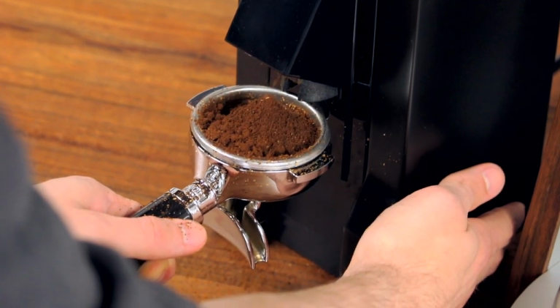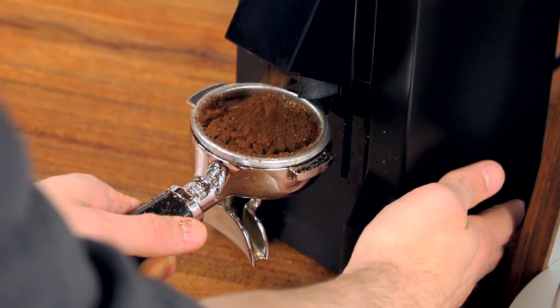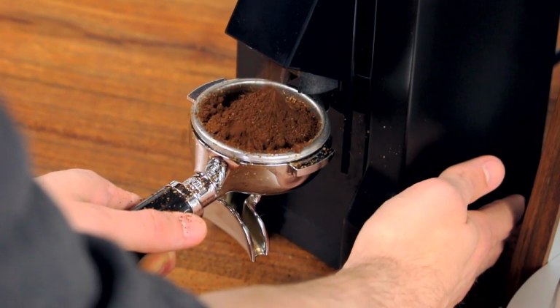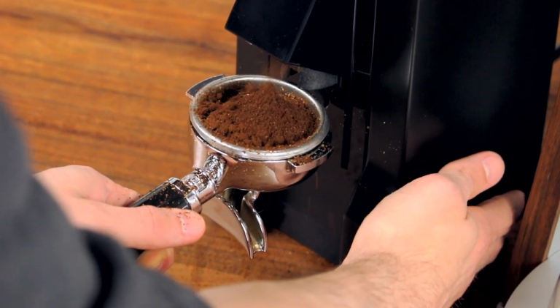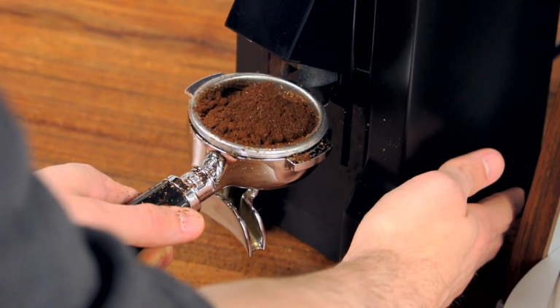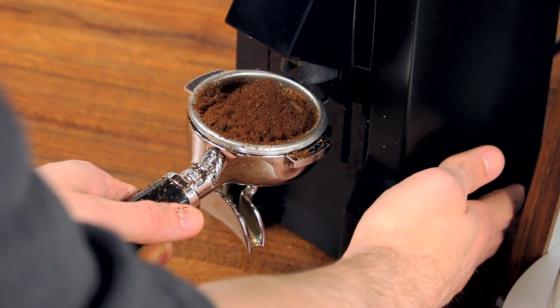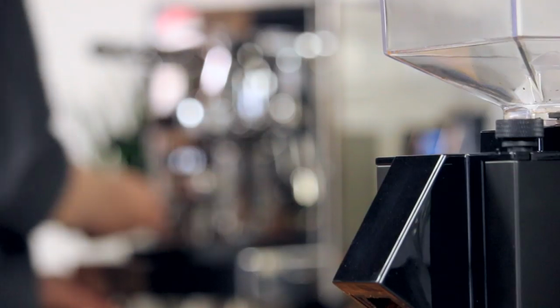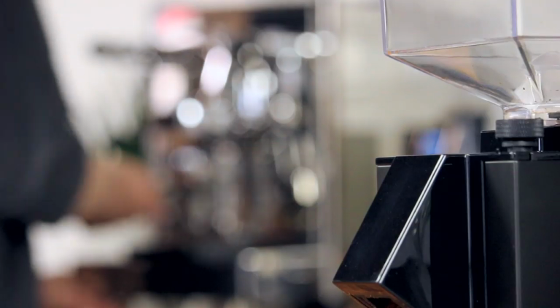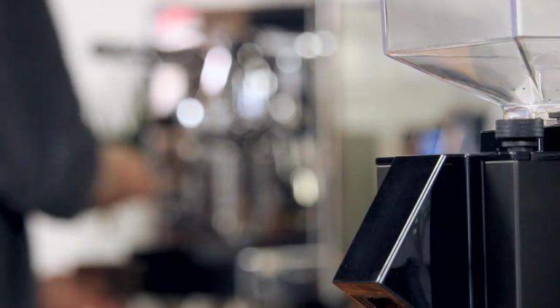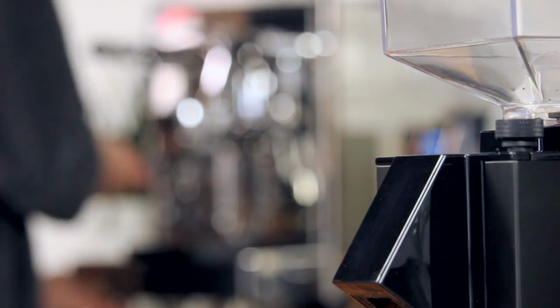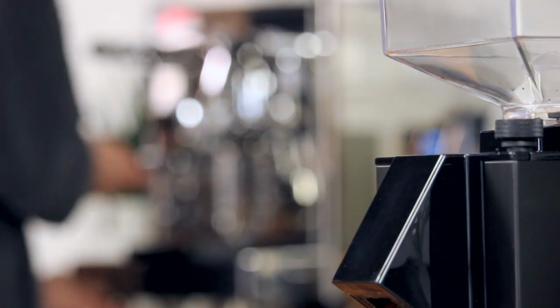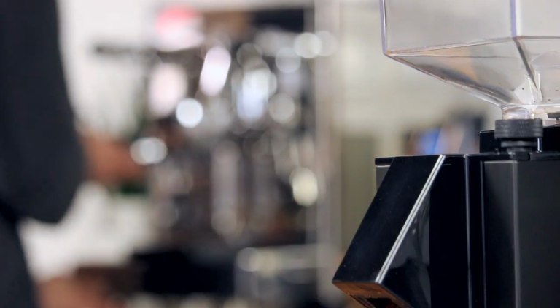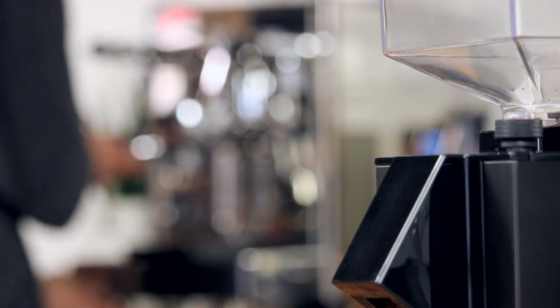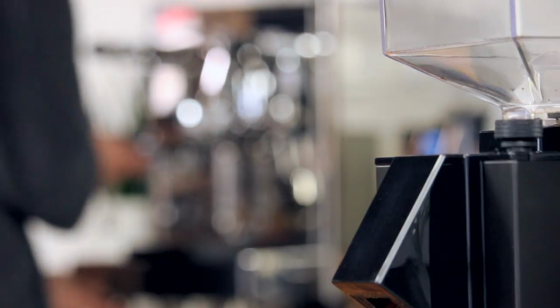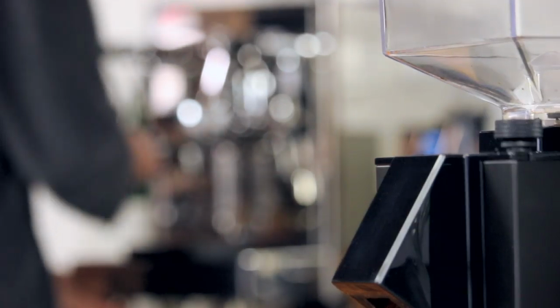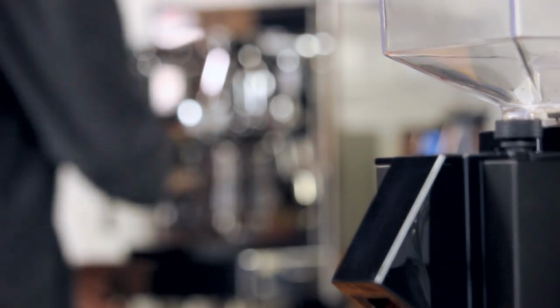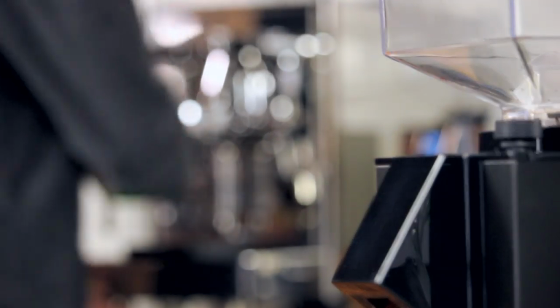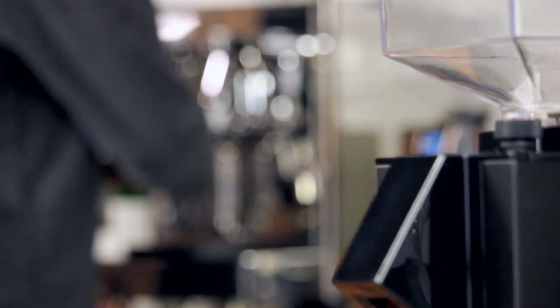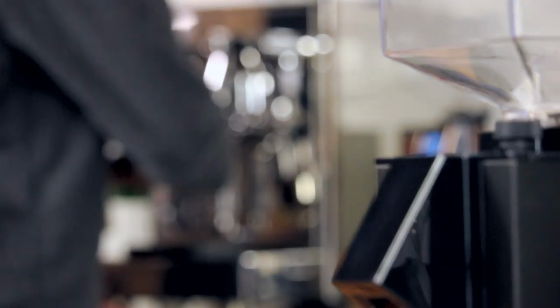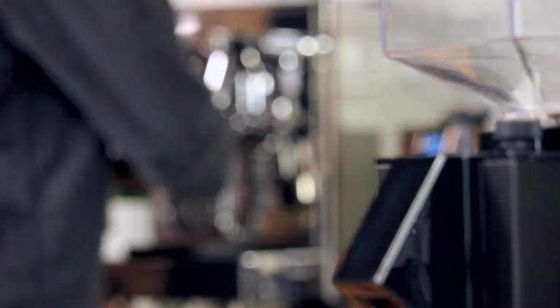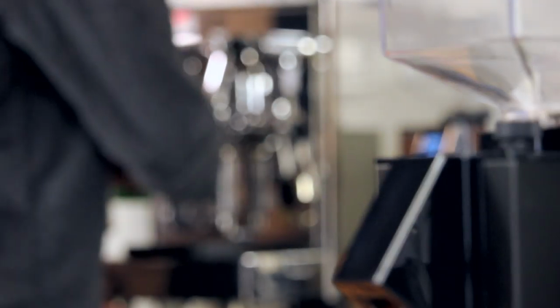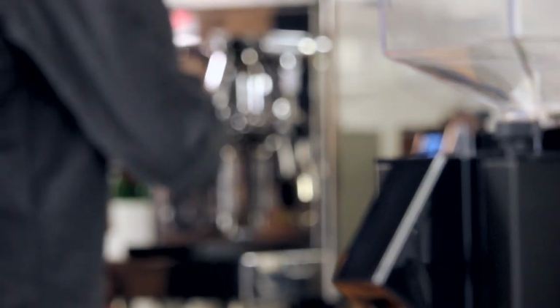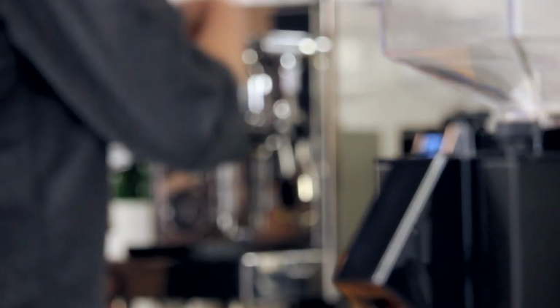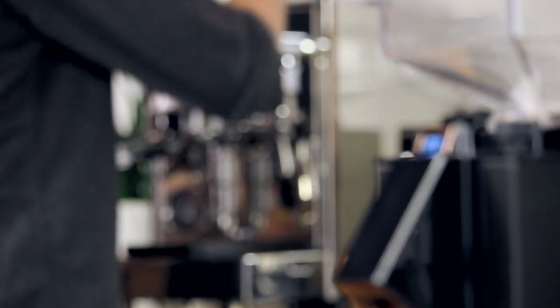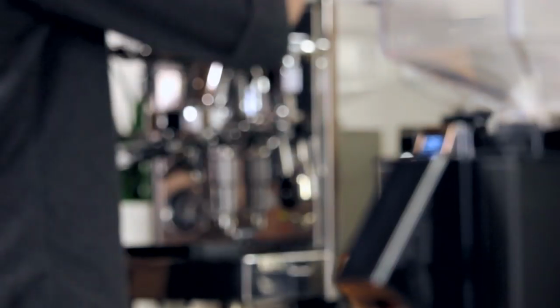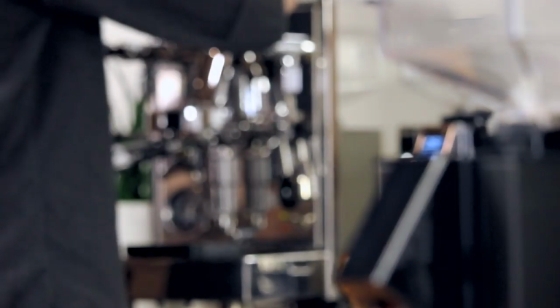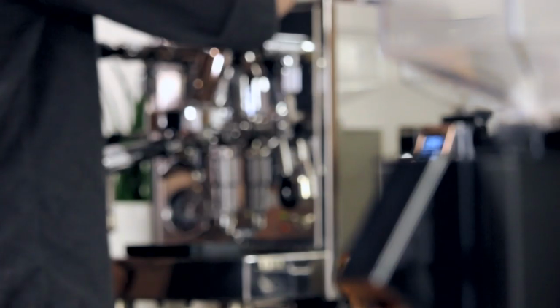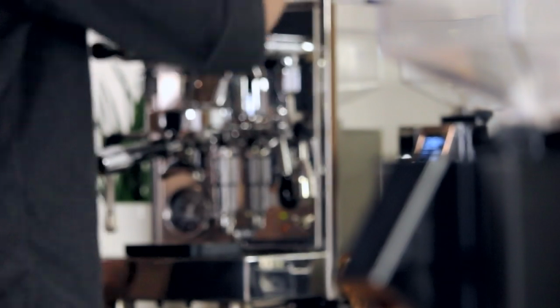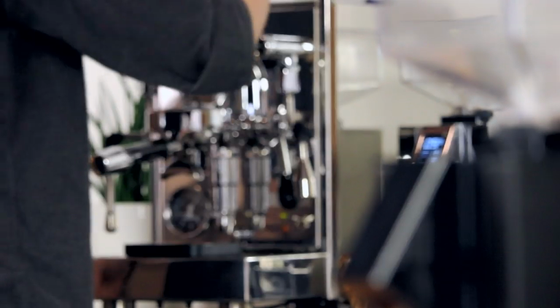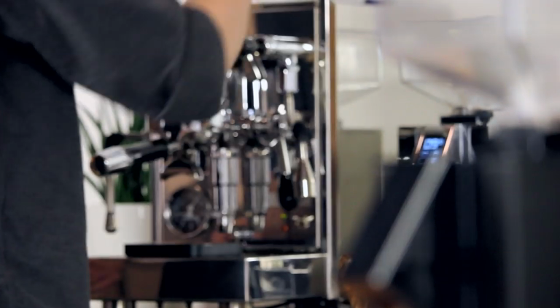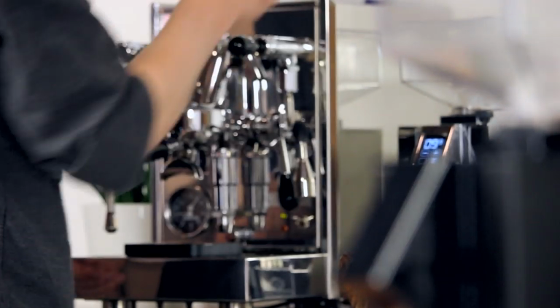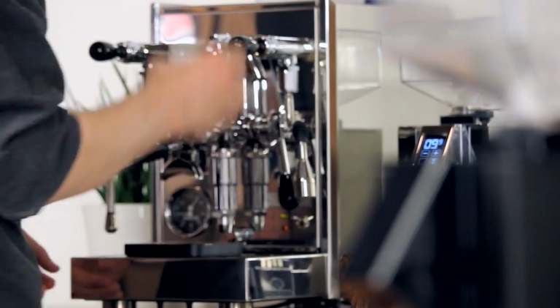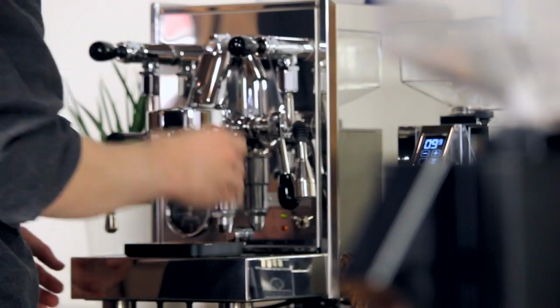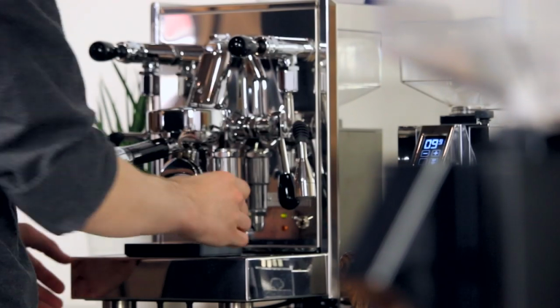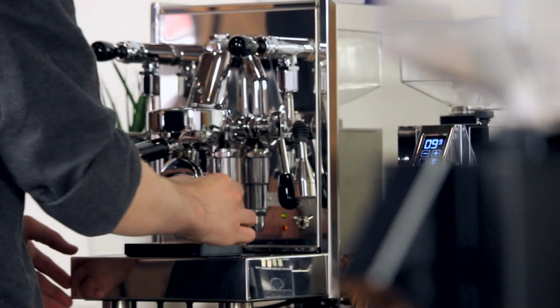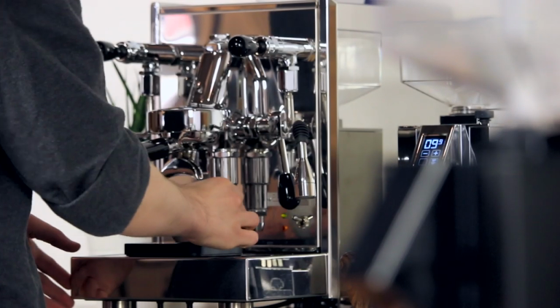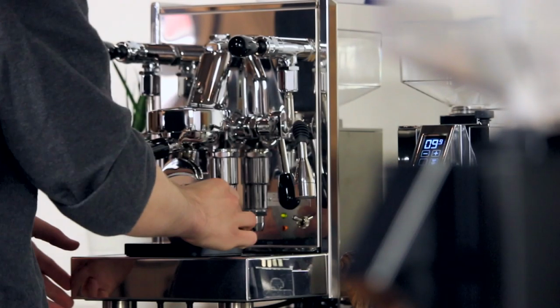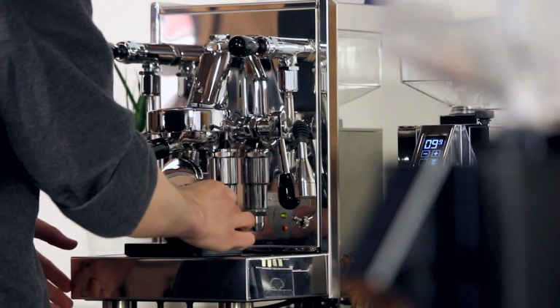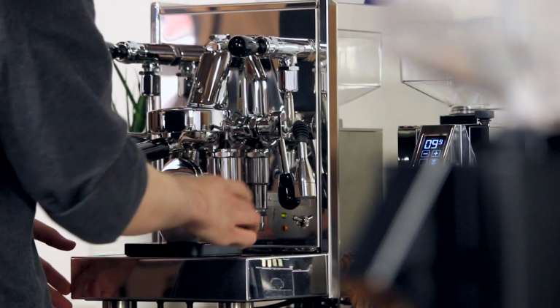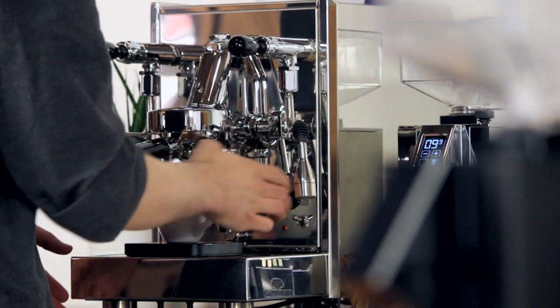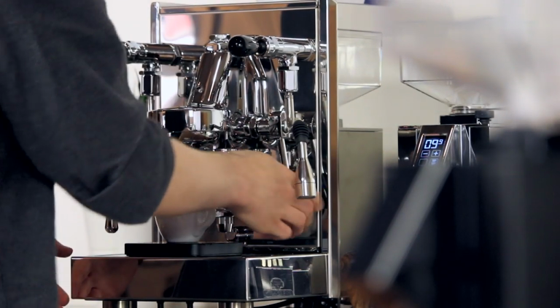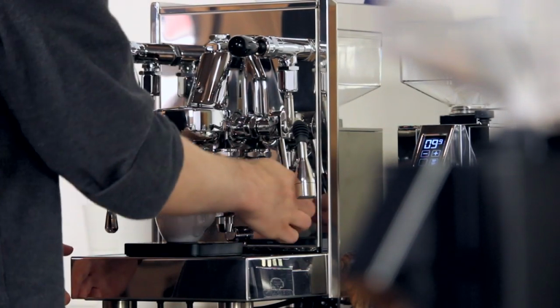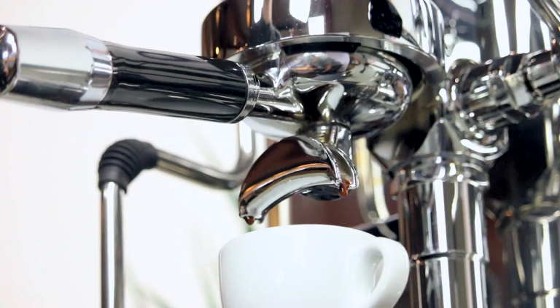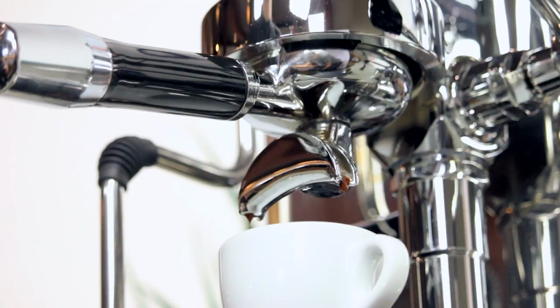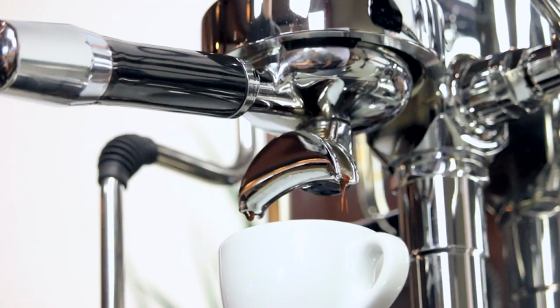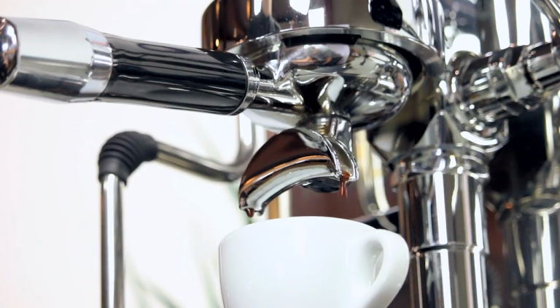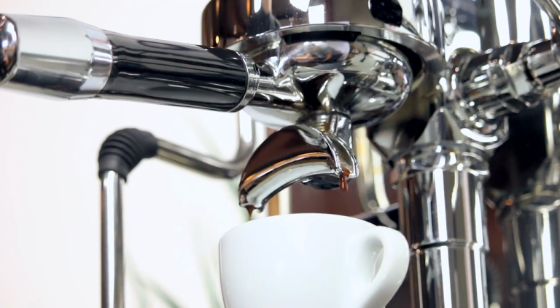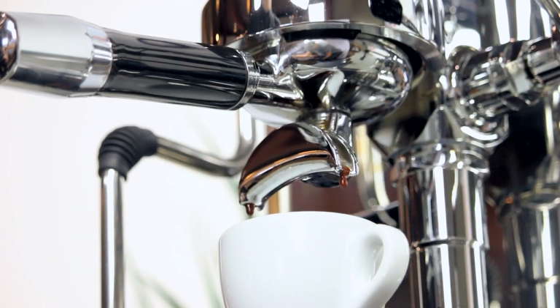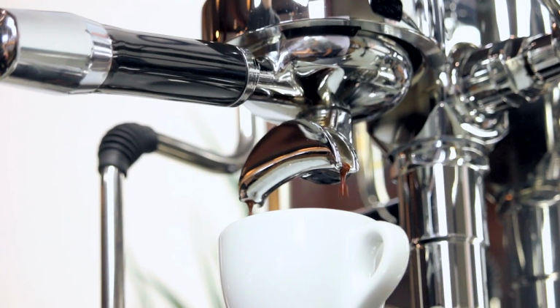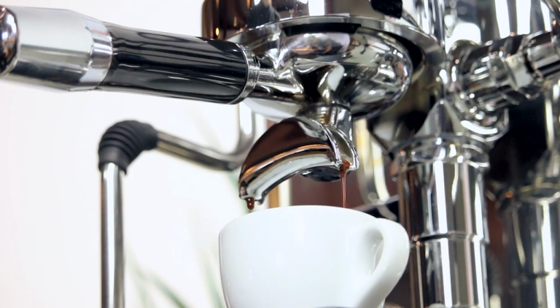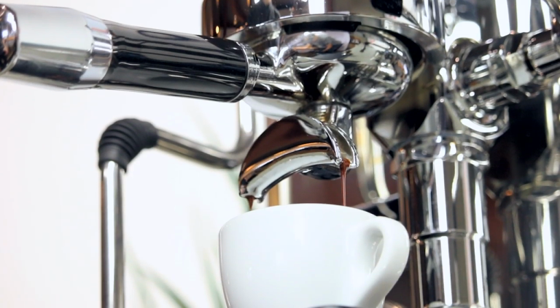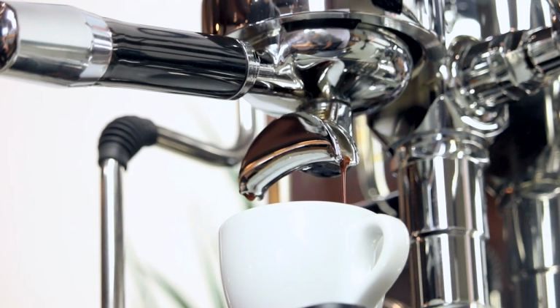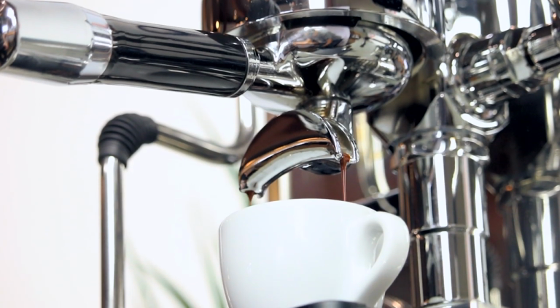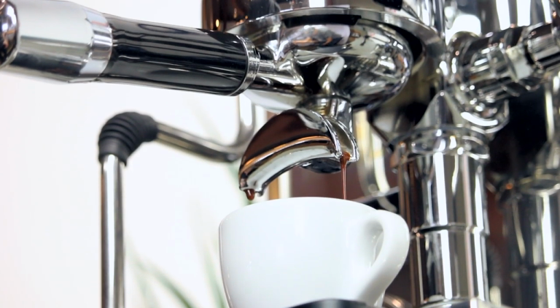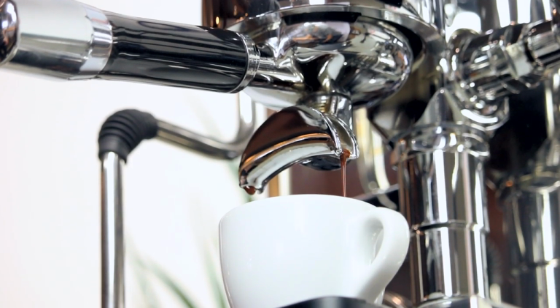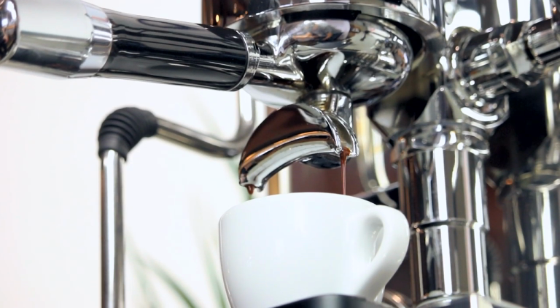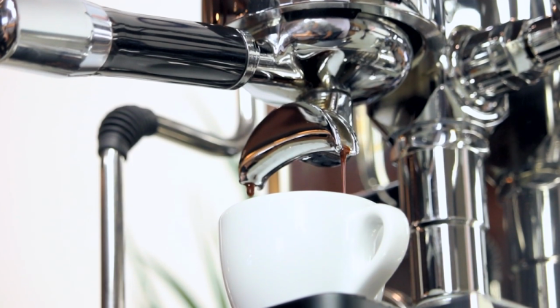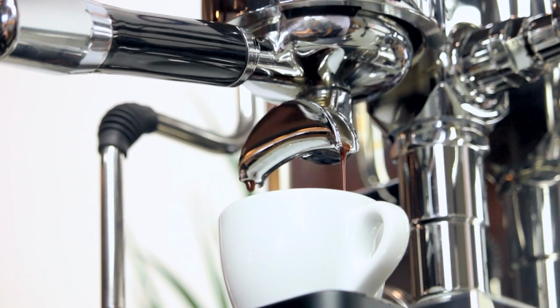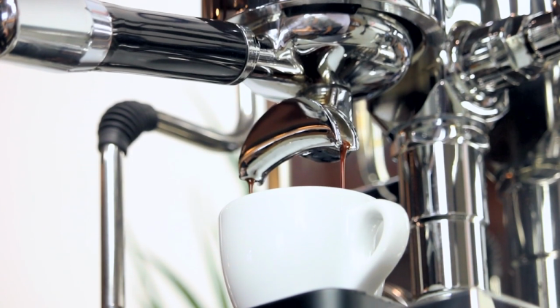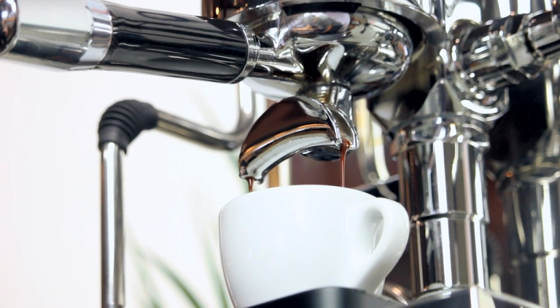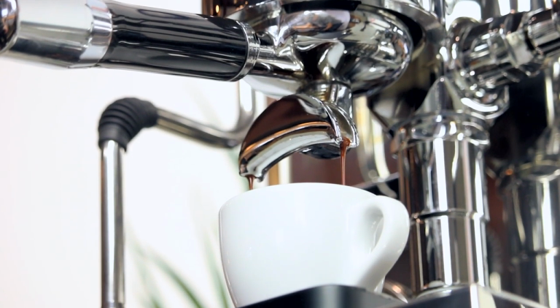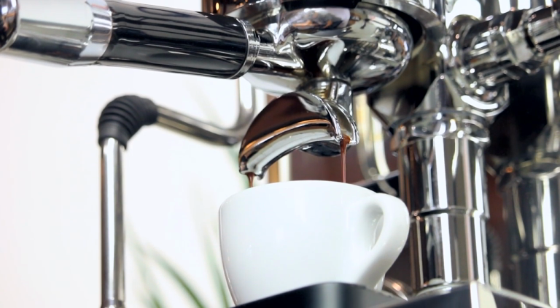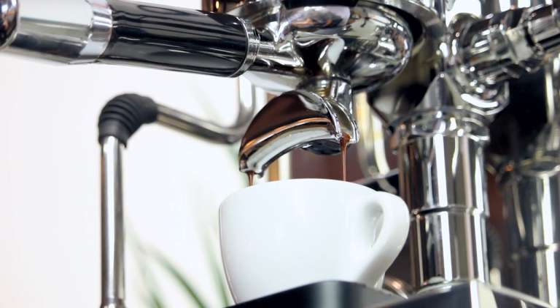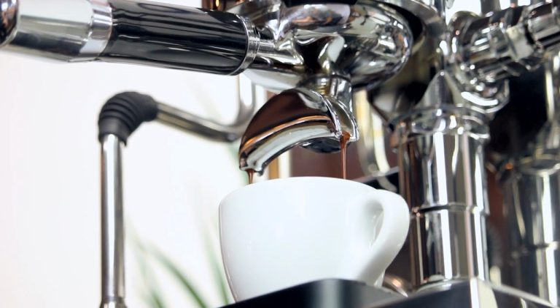If you pull a shot every now and then, or use a manual or stovetop espresso maker, this ability to confidently grind for any brew method is a huge asset.